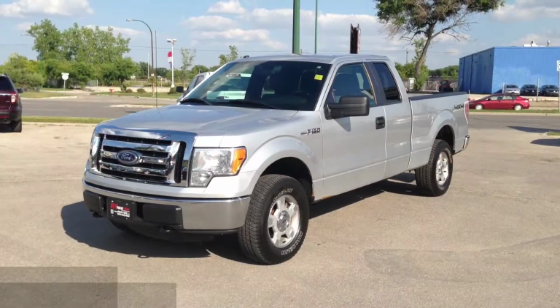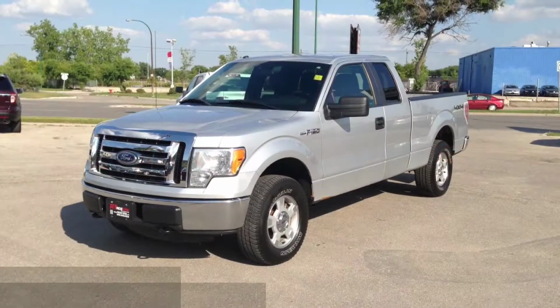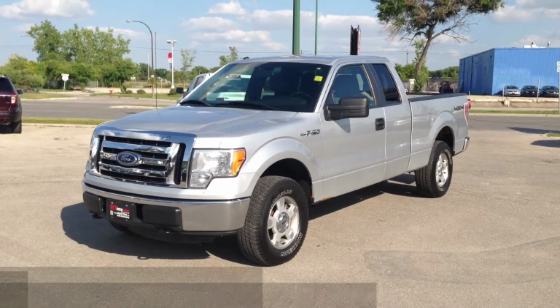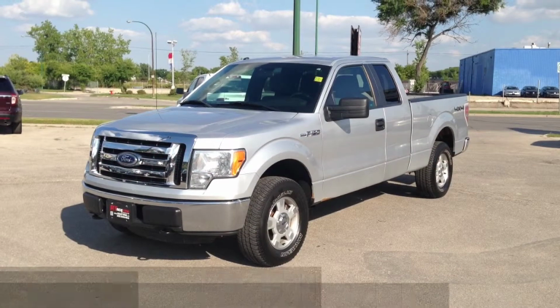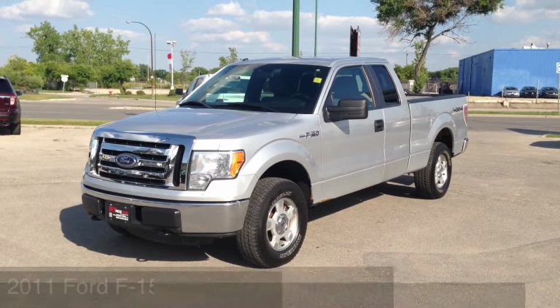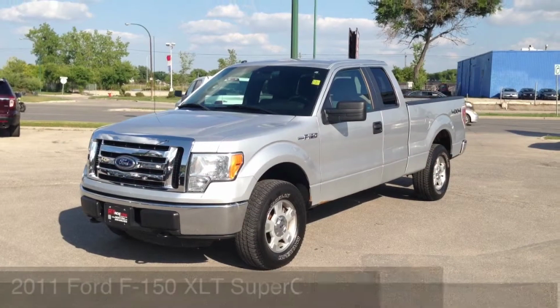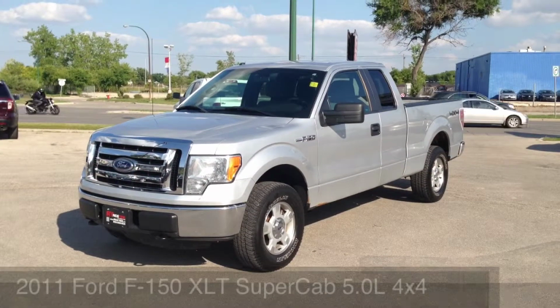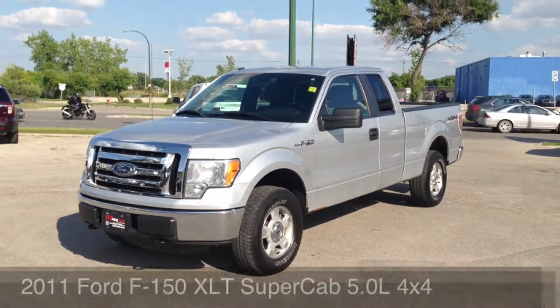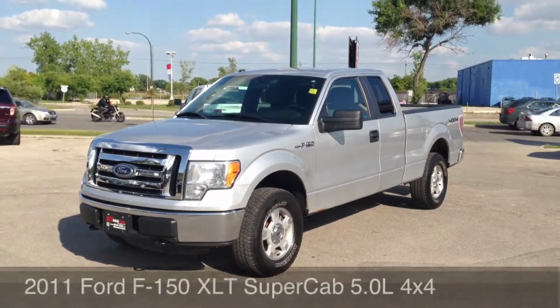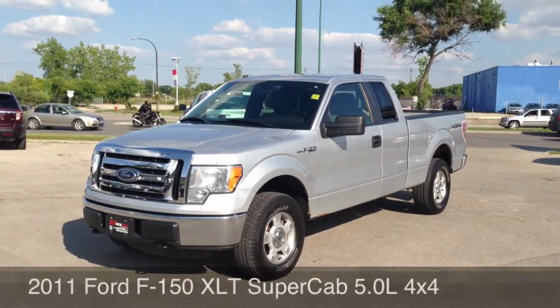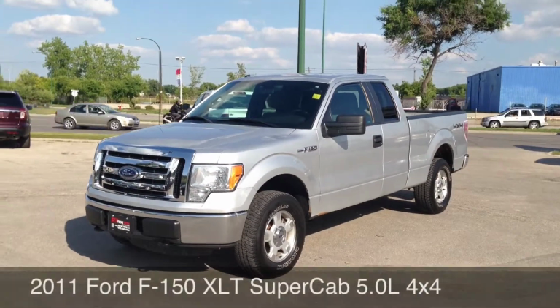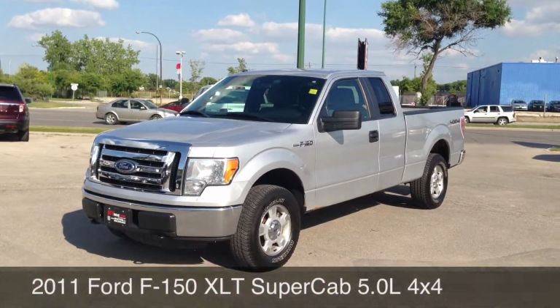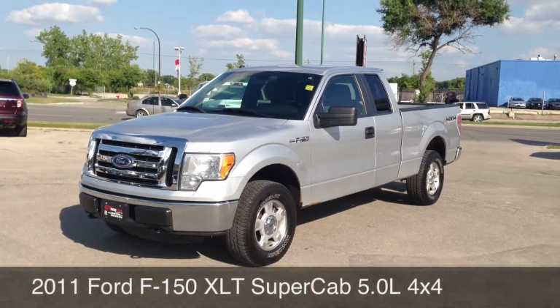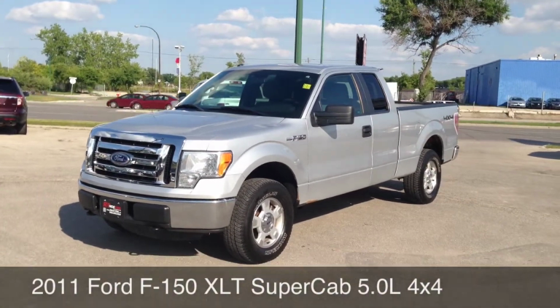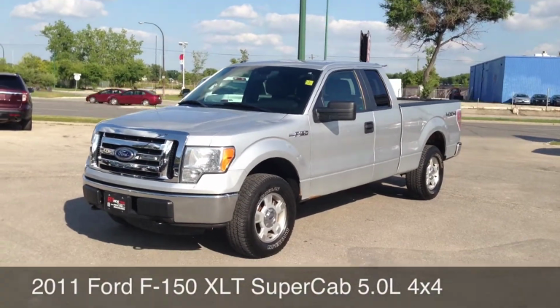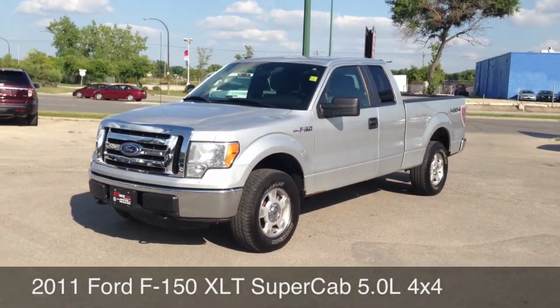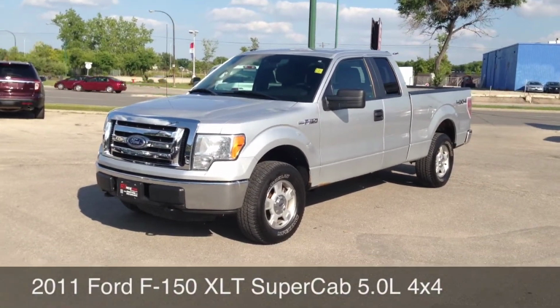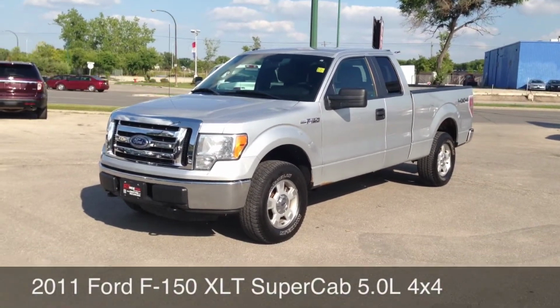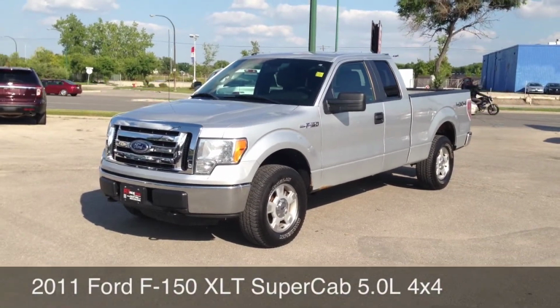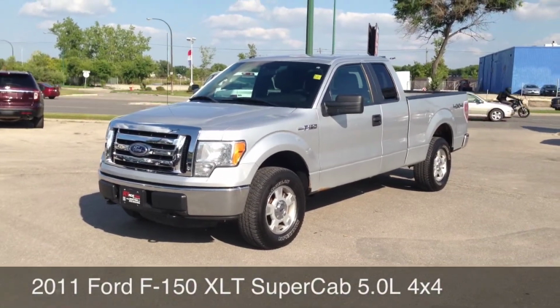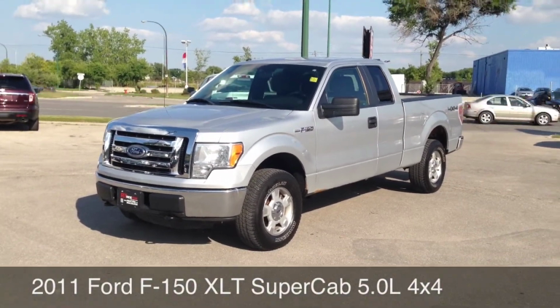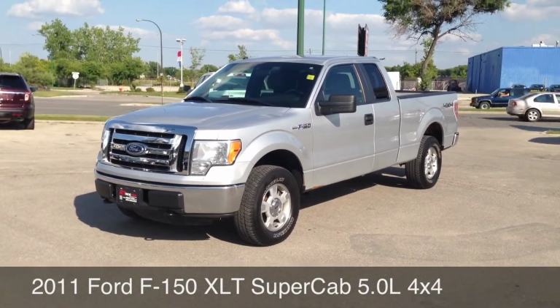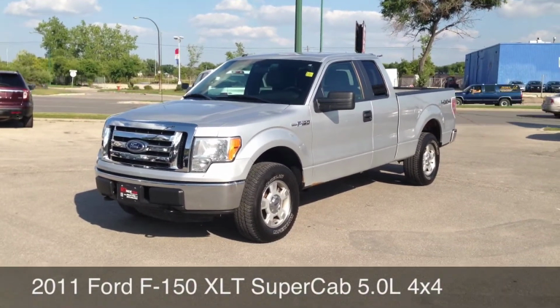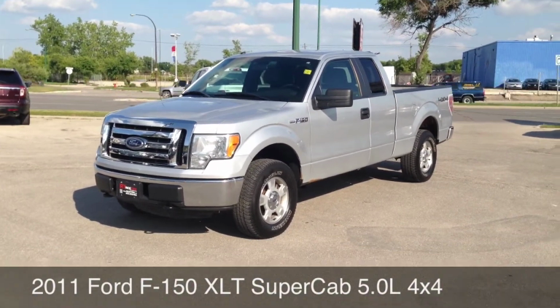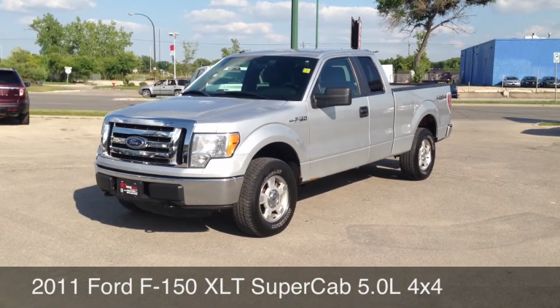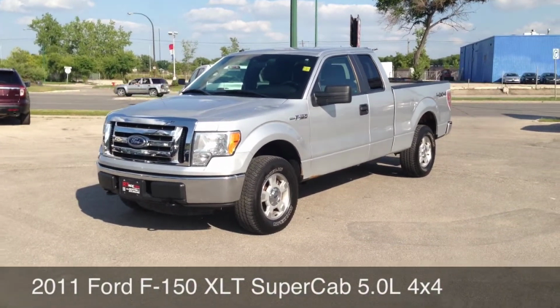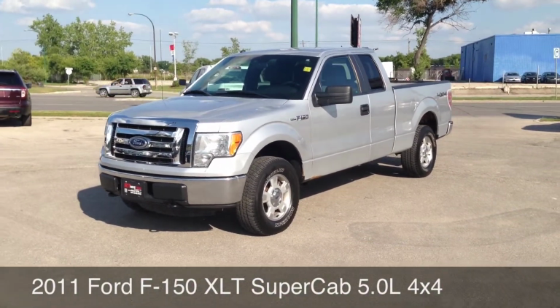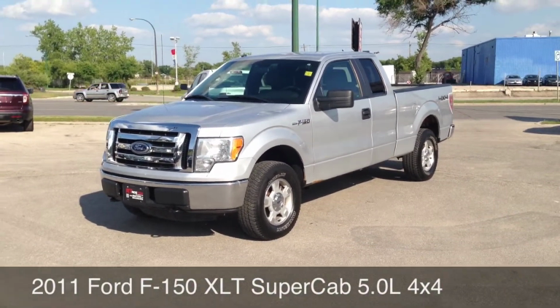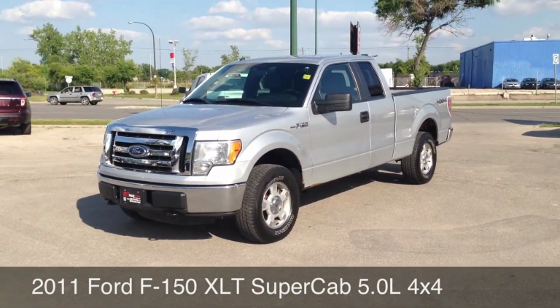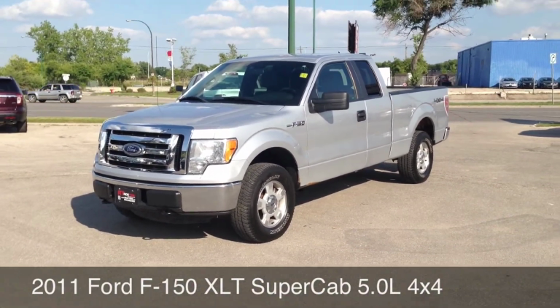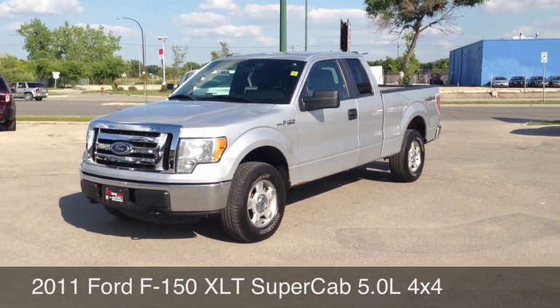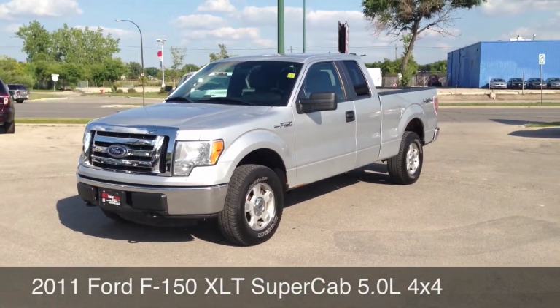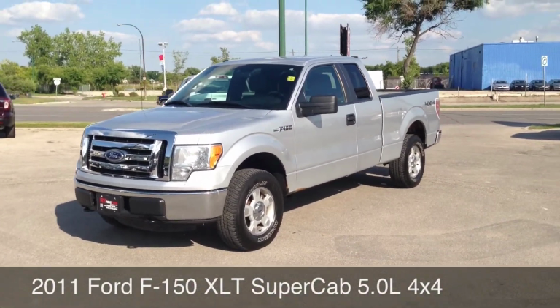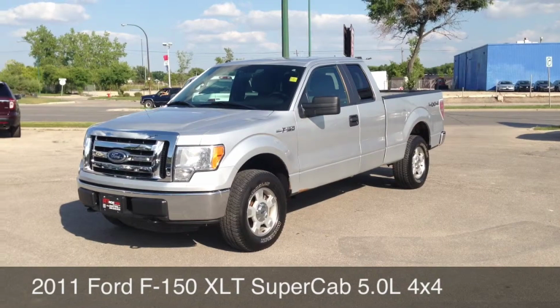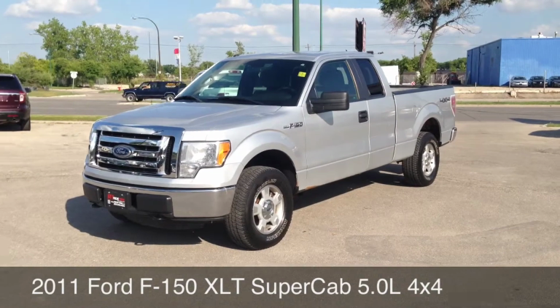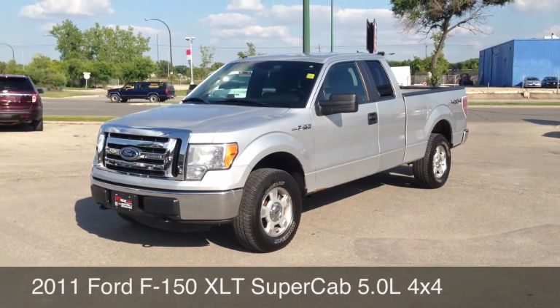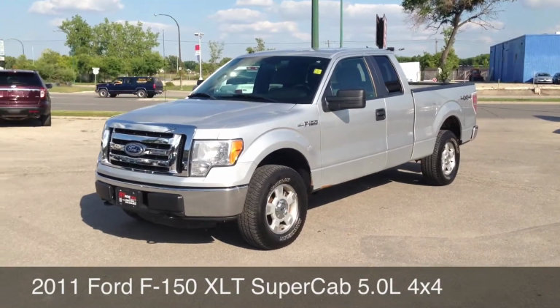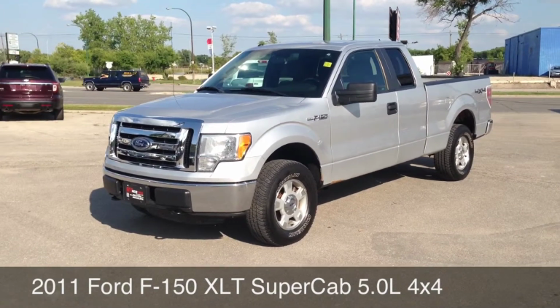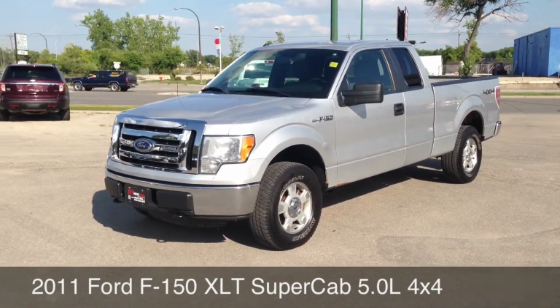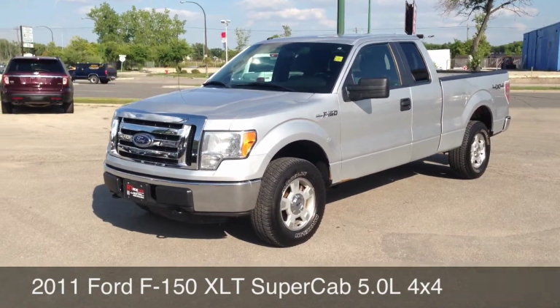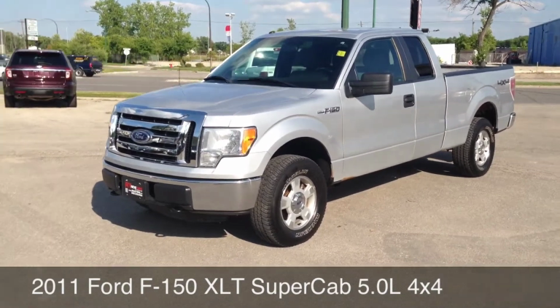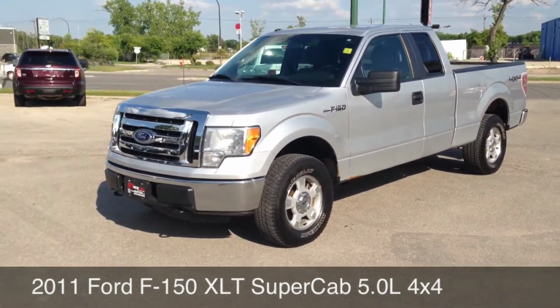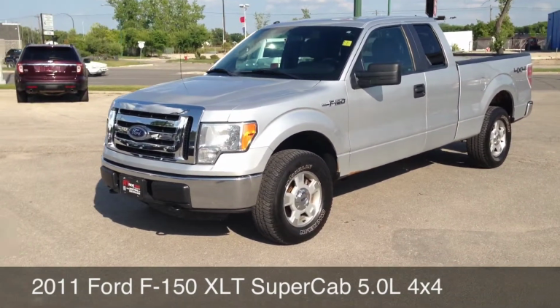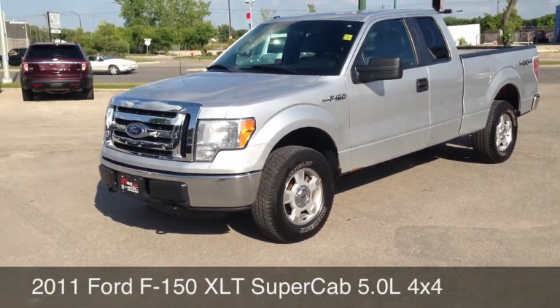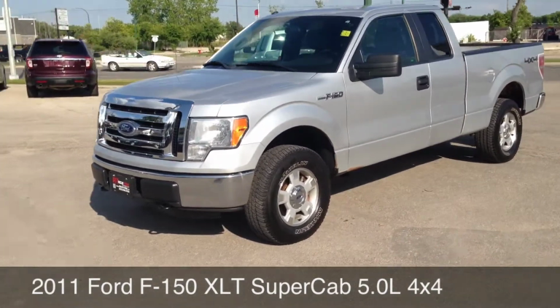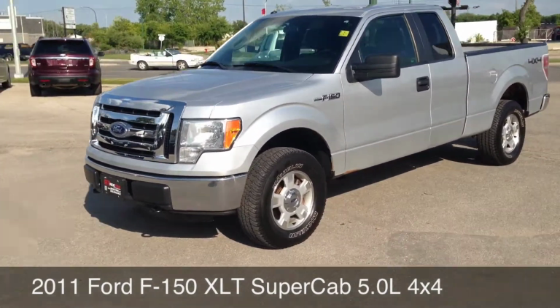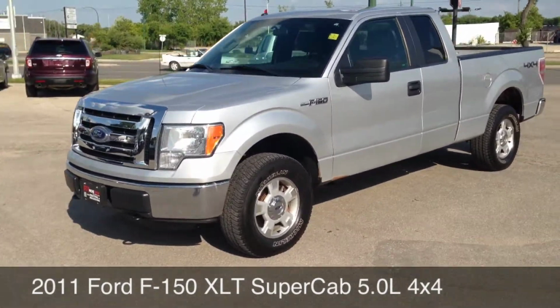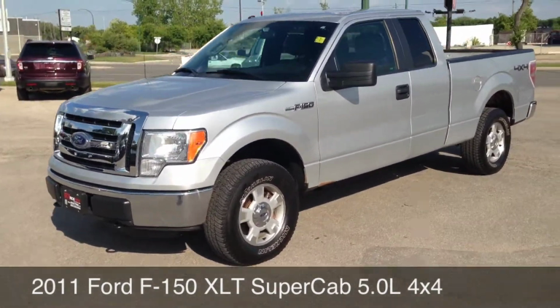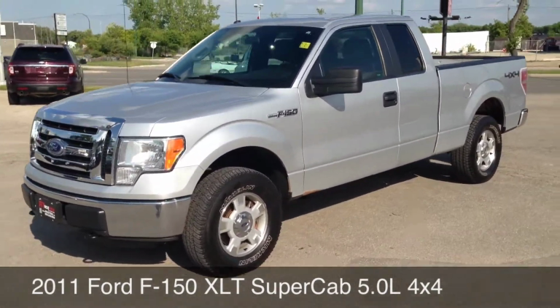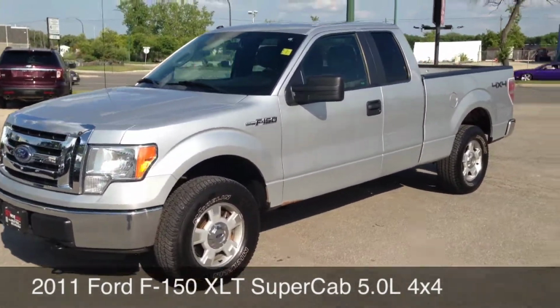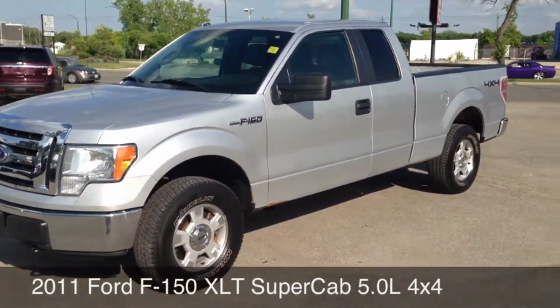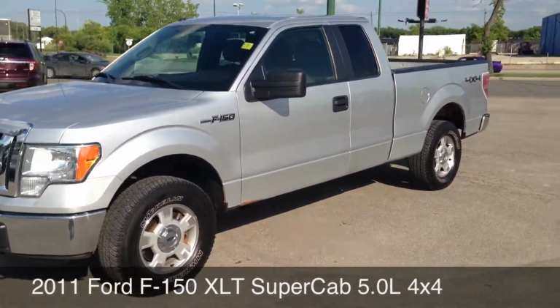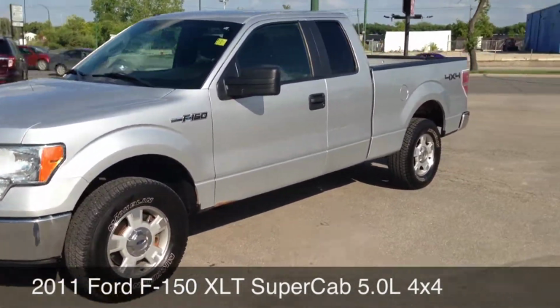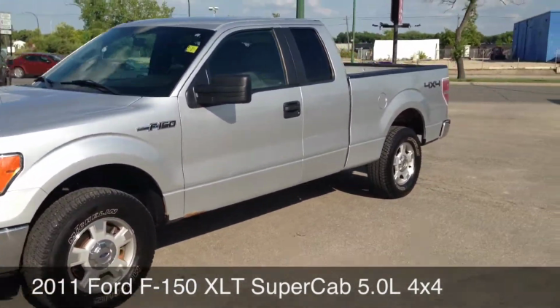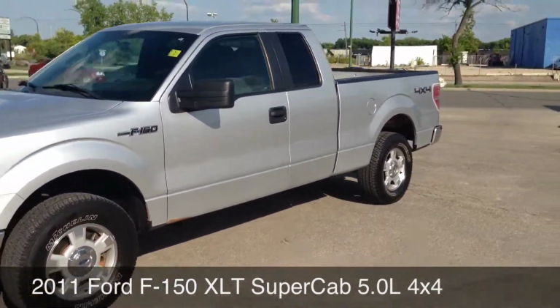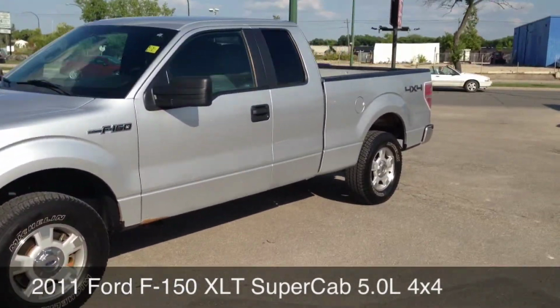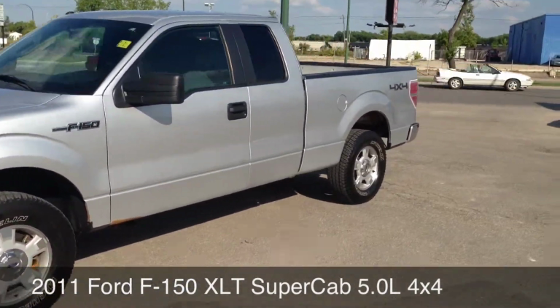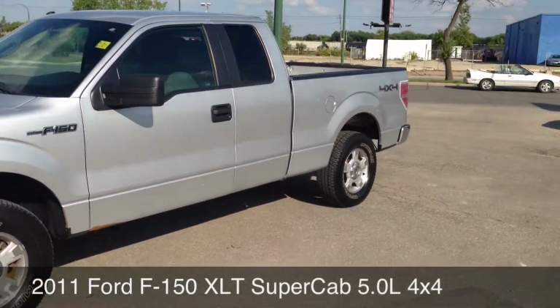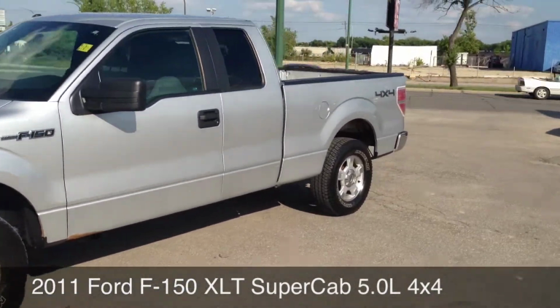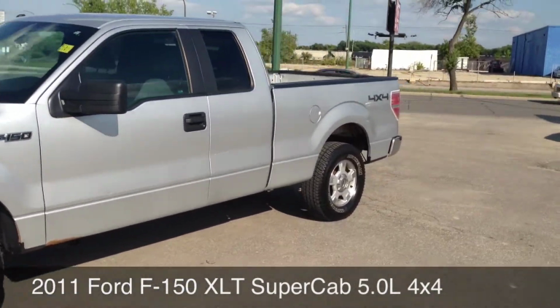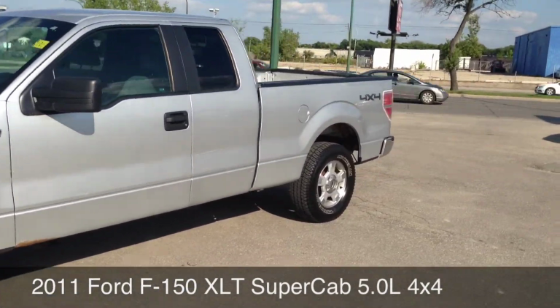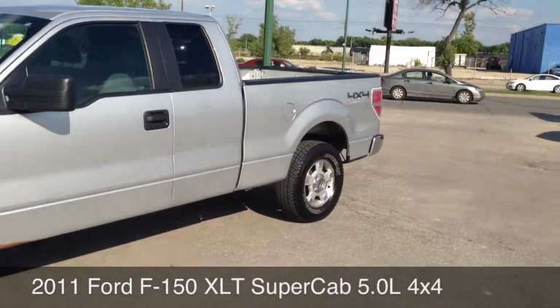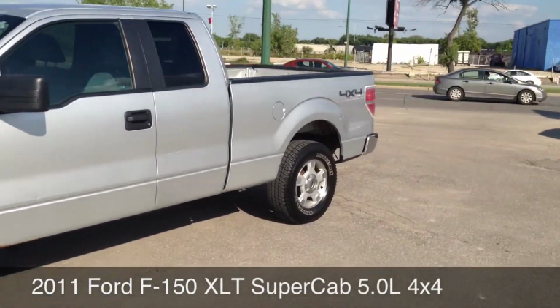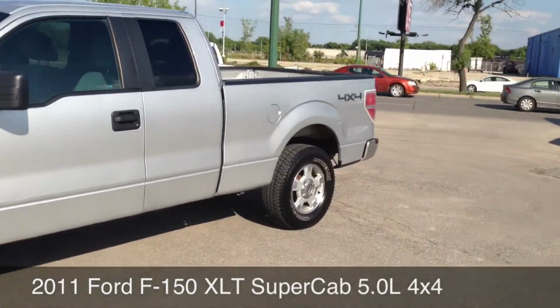Here at Ride Town, Winnipeg, two locations — a 2011 Ford F-150. It is an extended cab, 5 liter, 4x4.